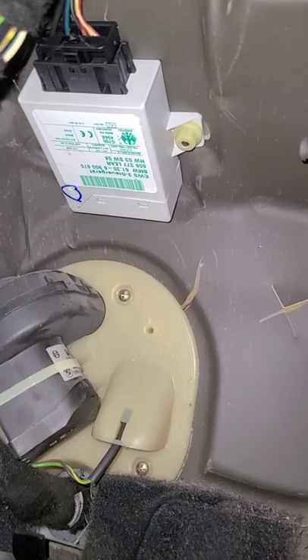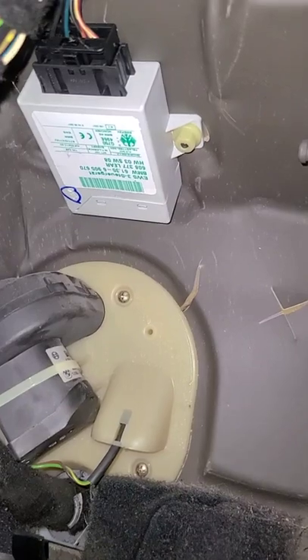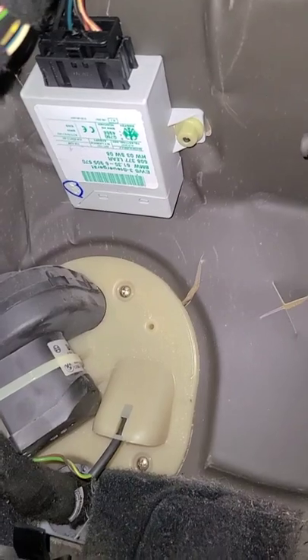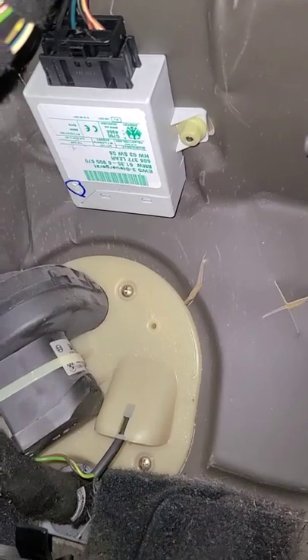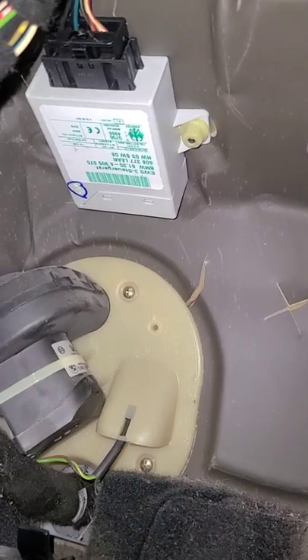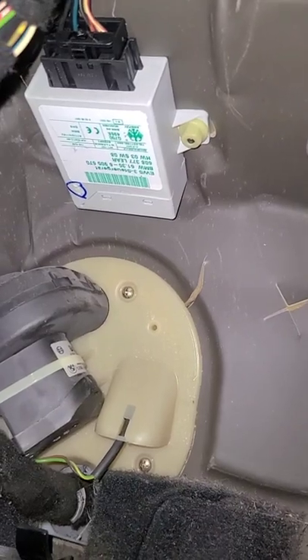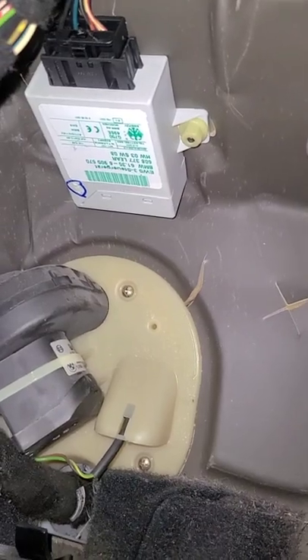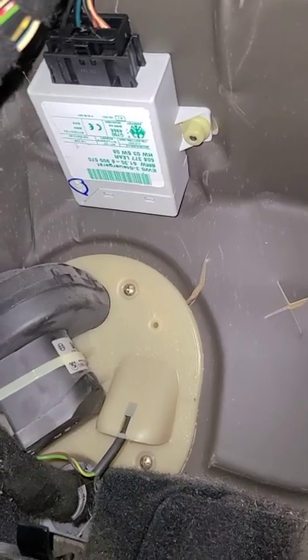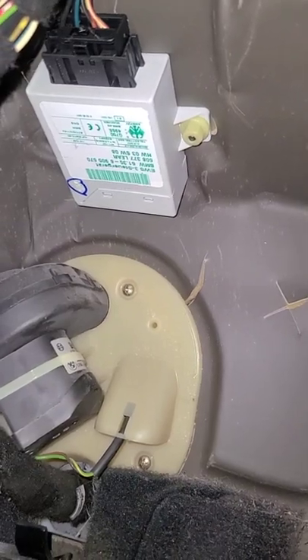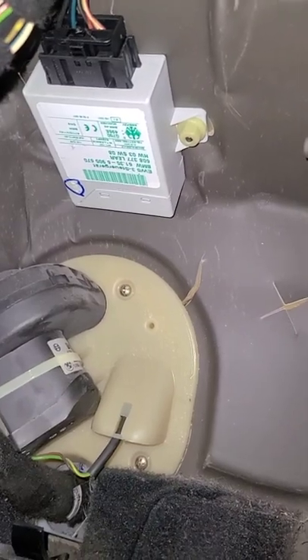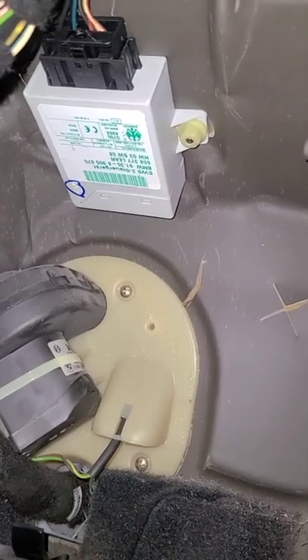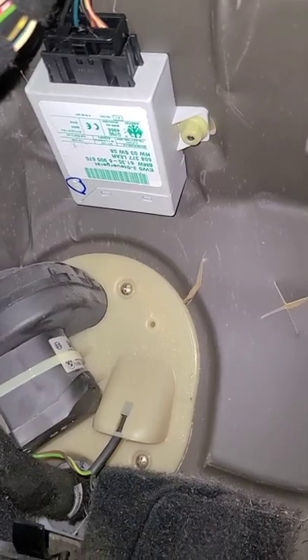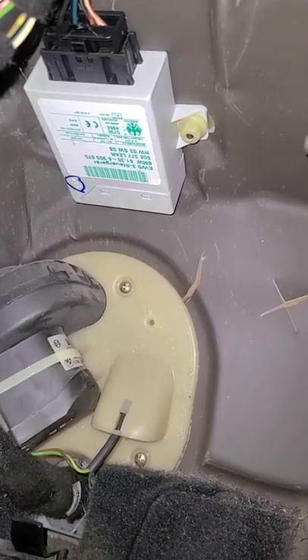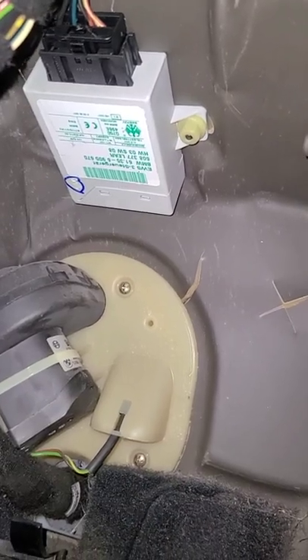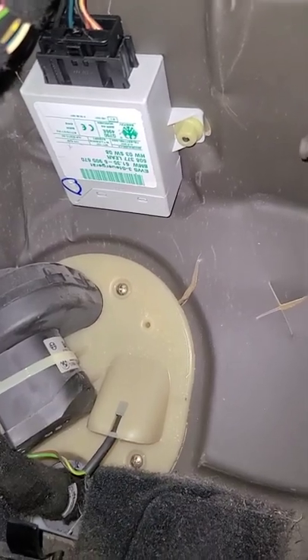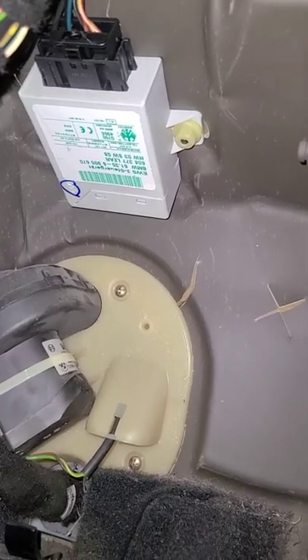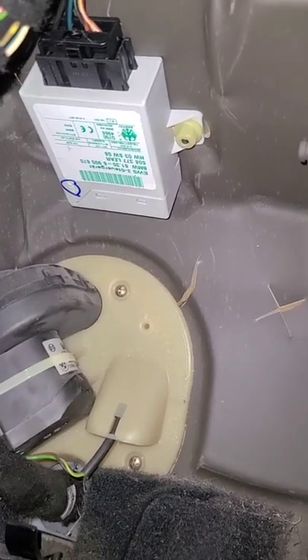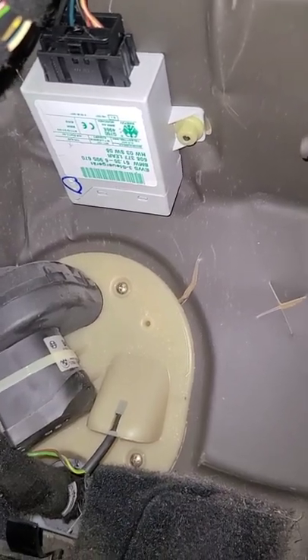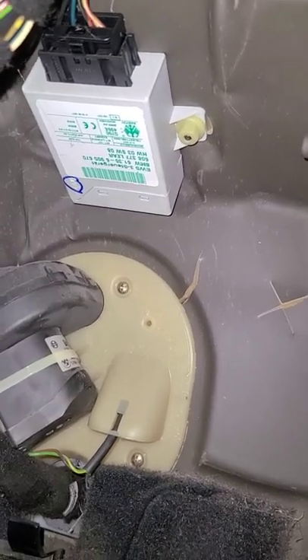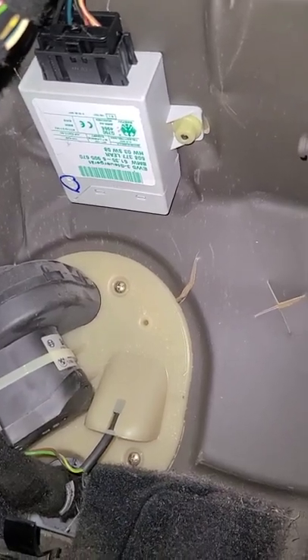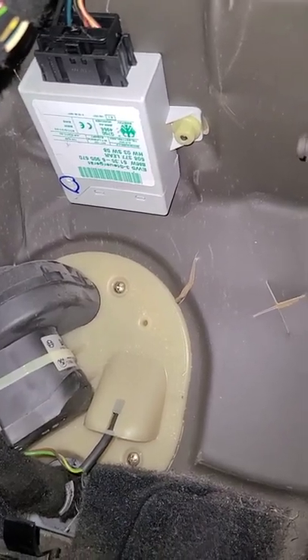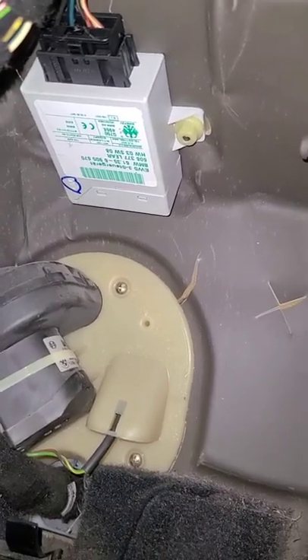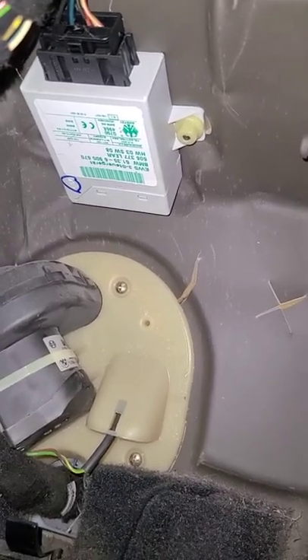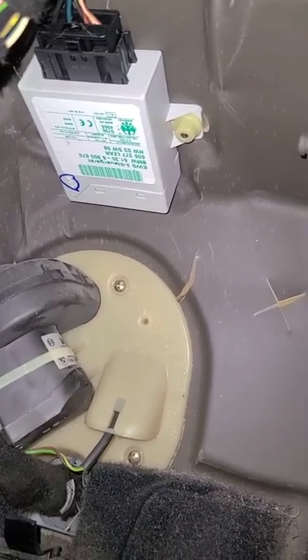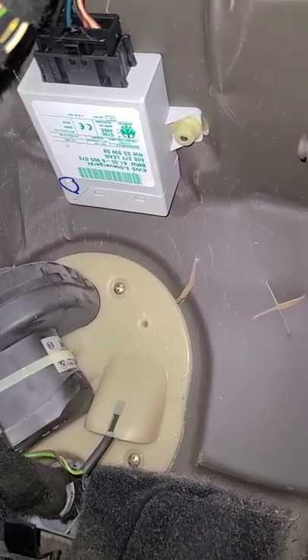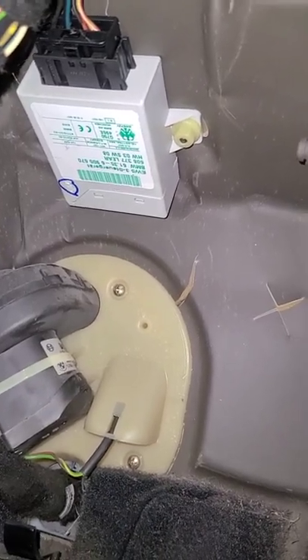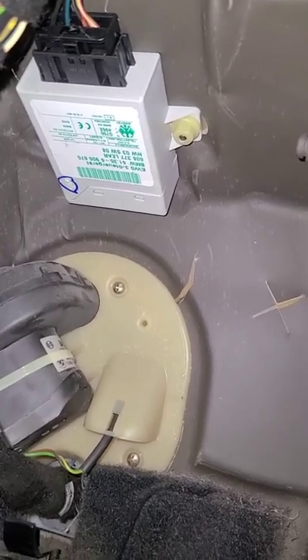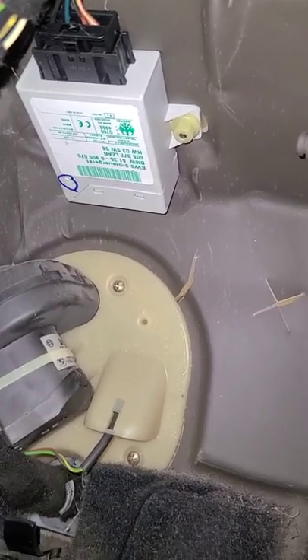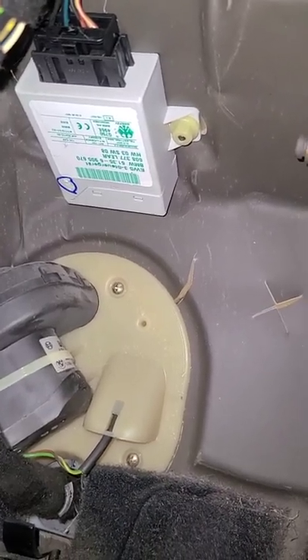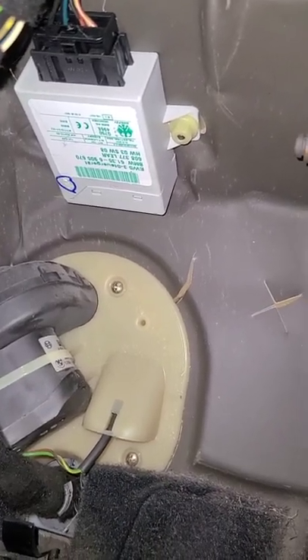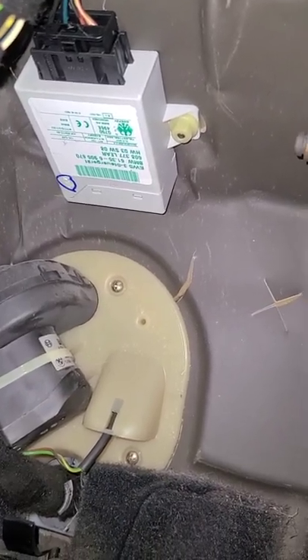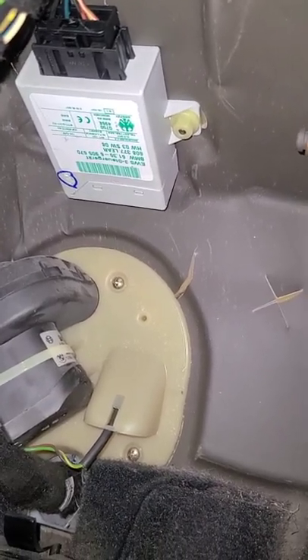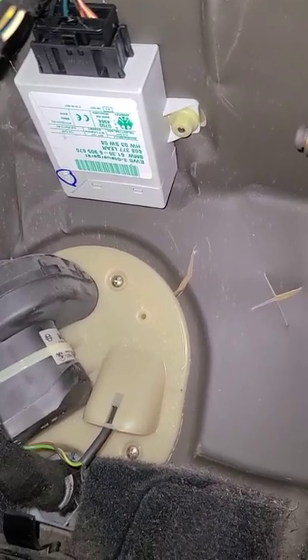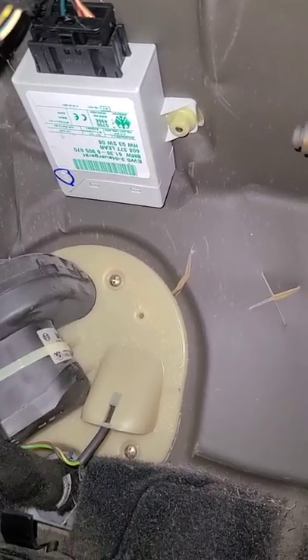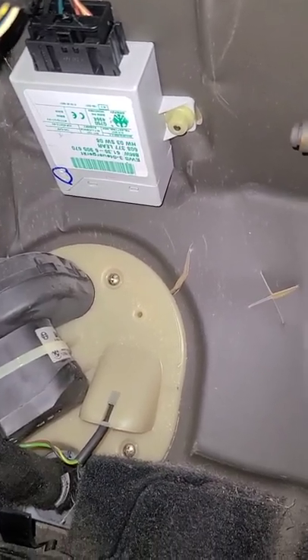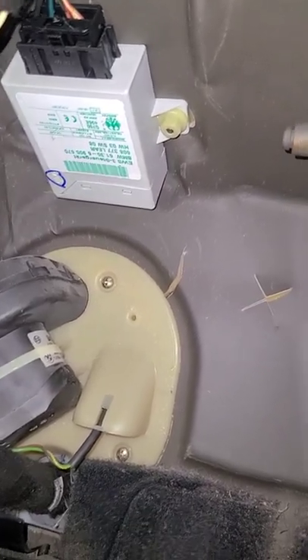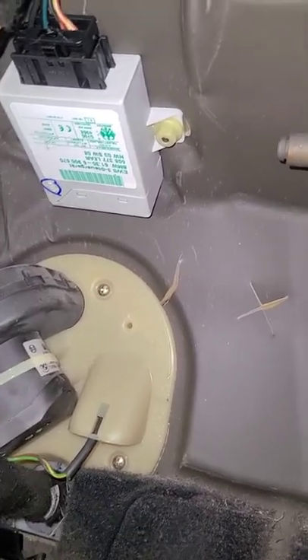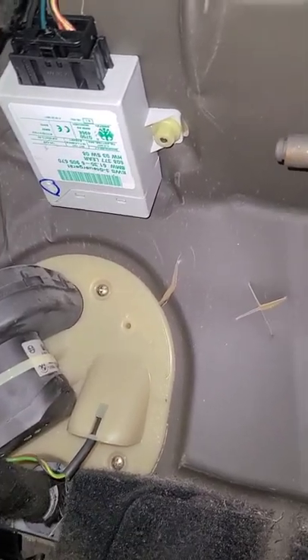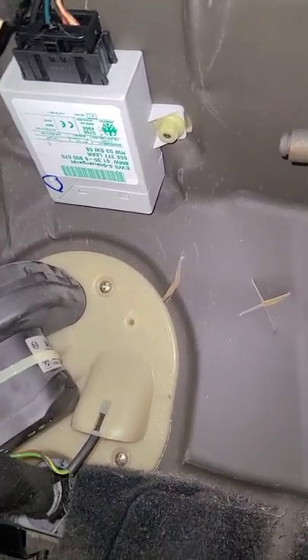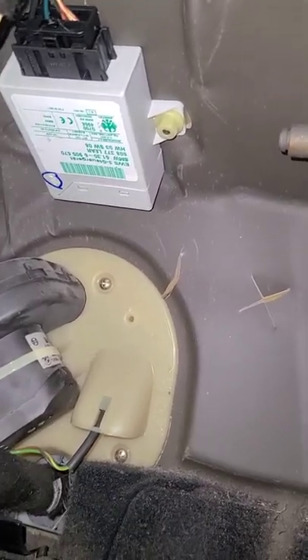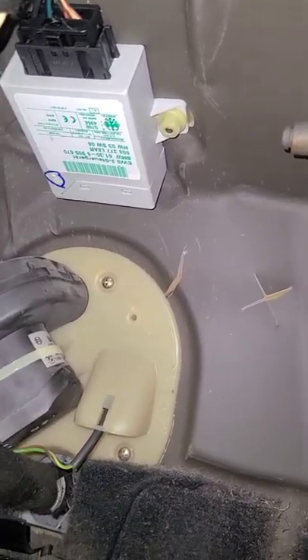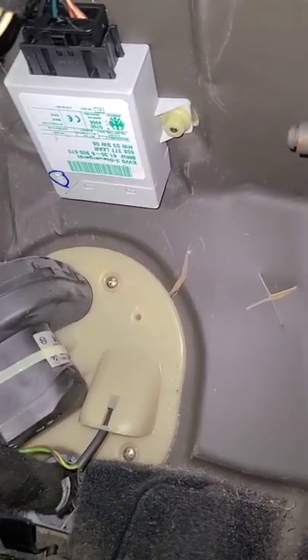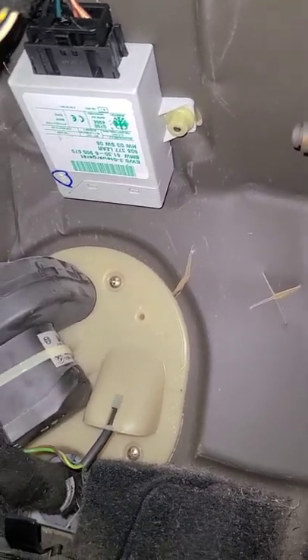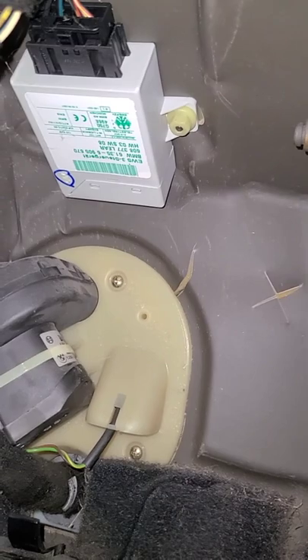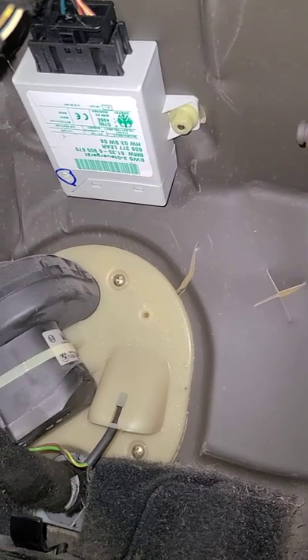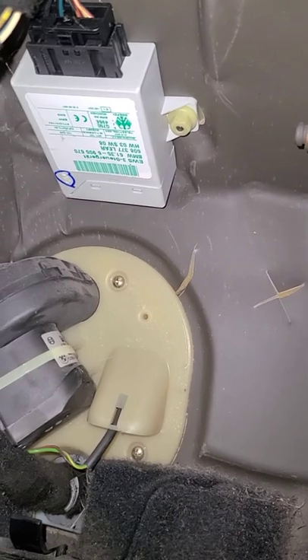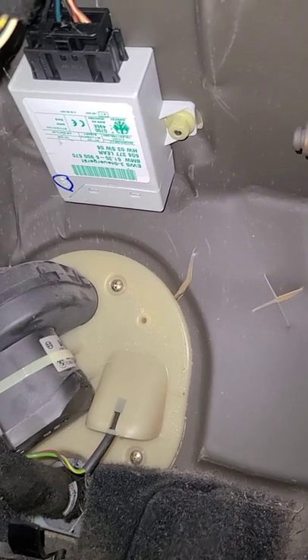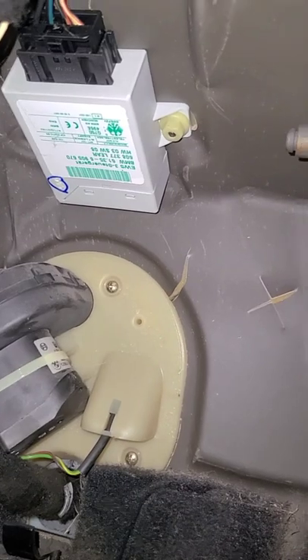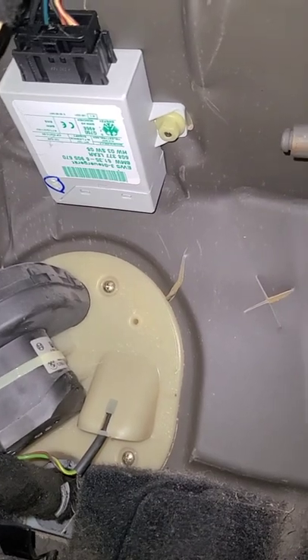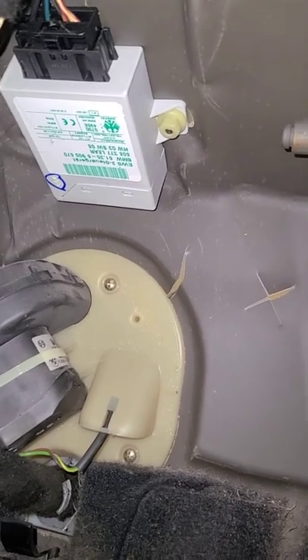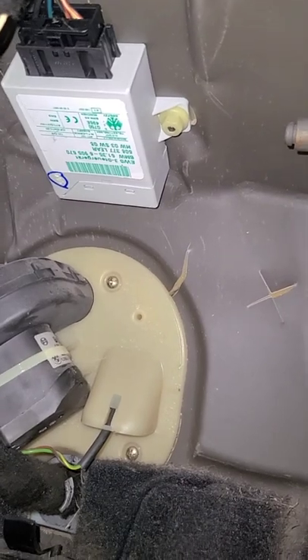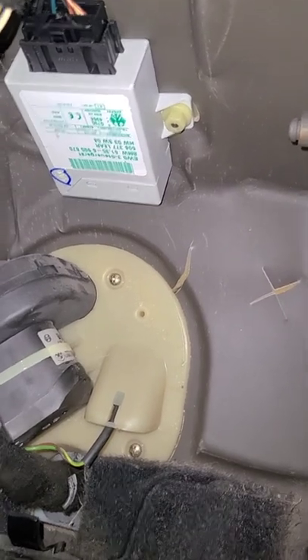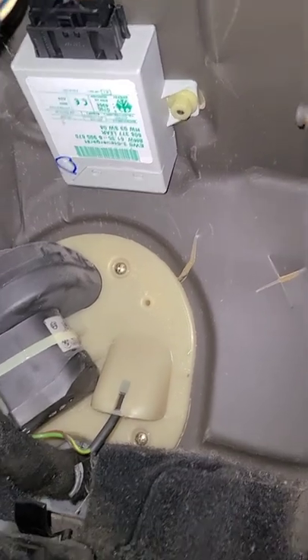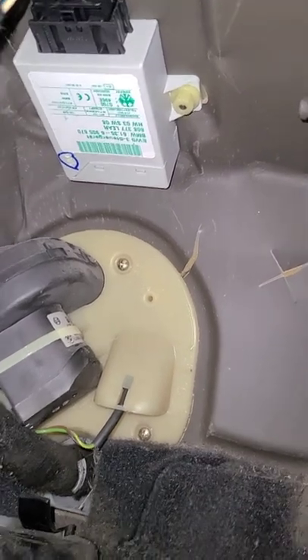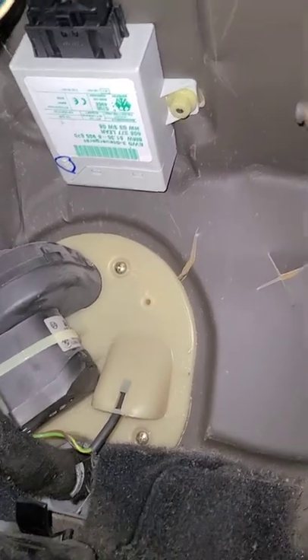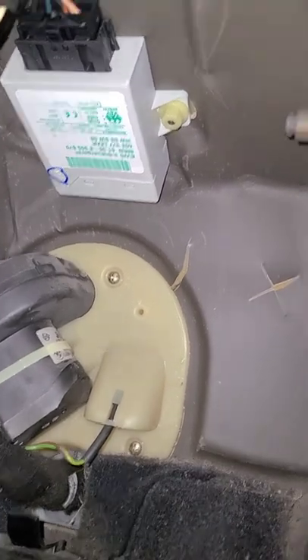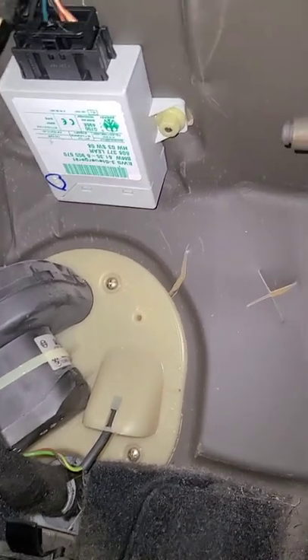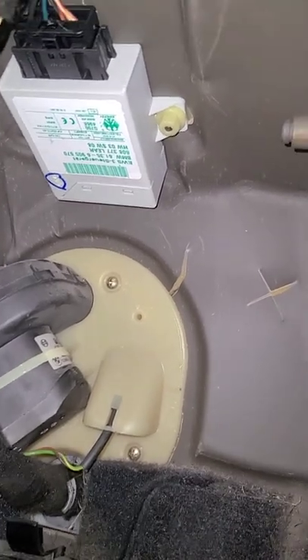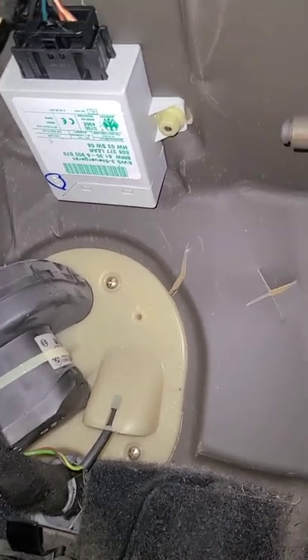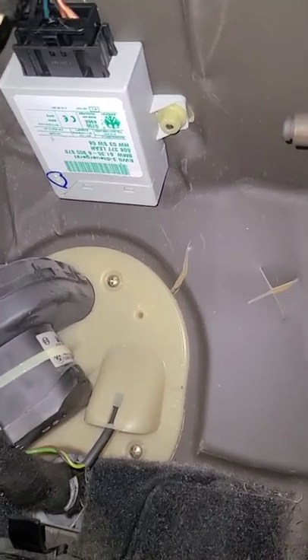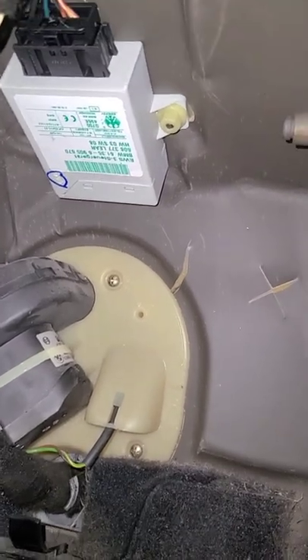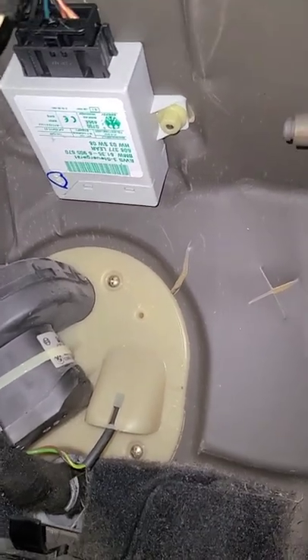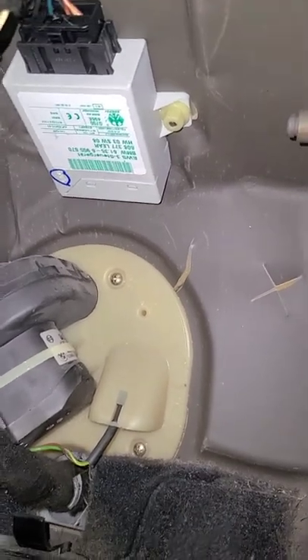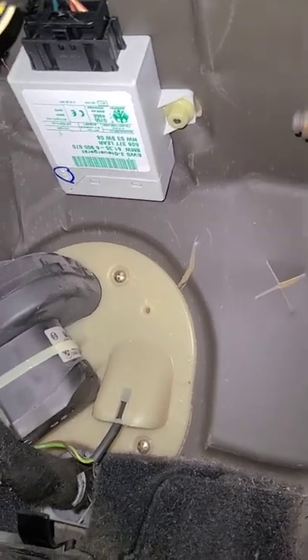Hey guys, this is the EWS module for the BMW E46. It's held together by two plastic flange nuts and I have to remove it.